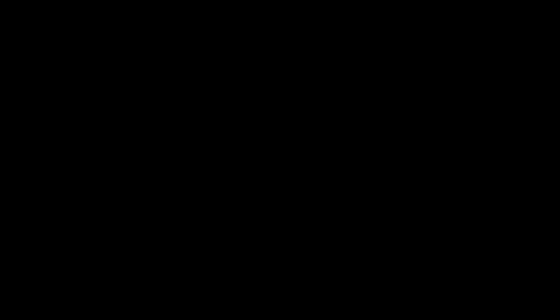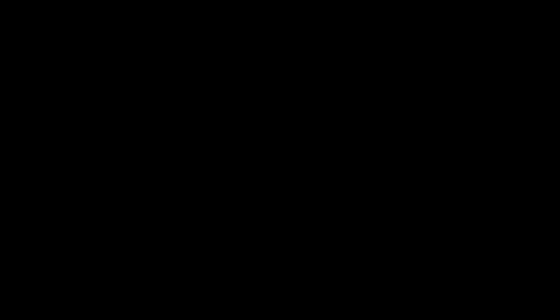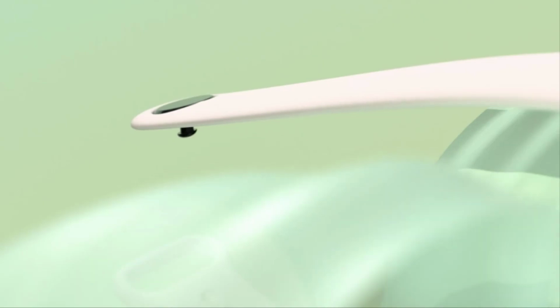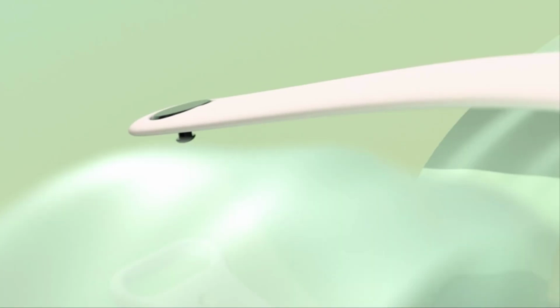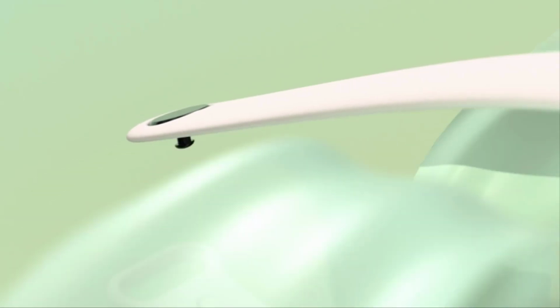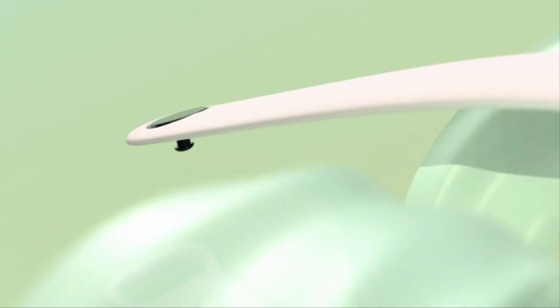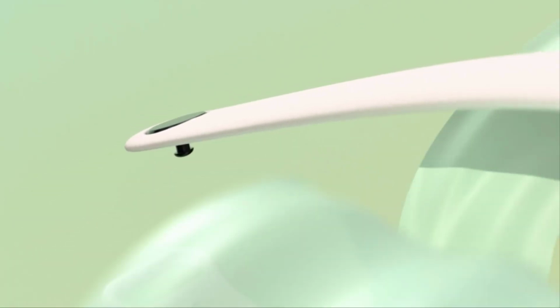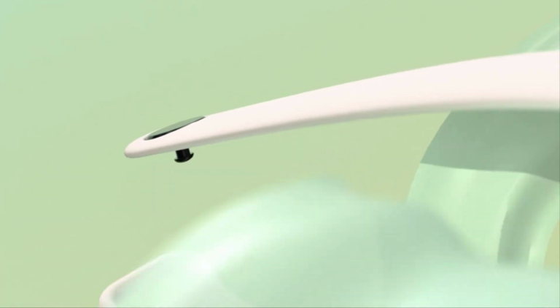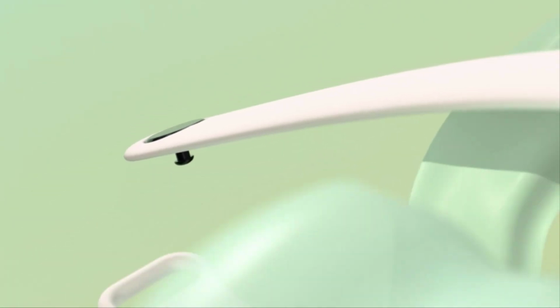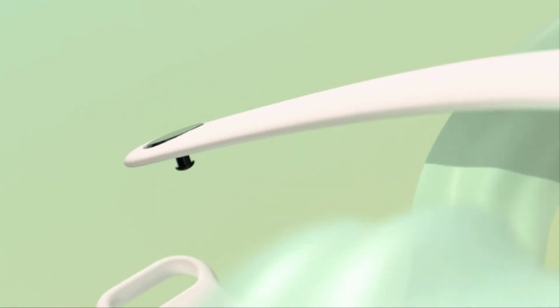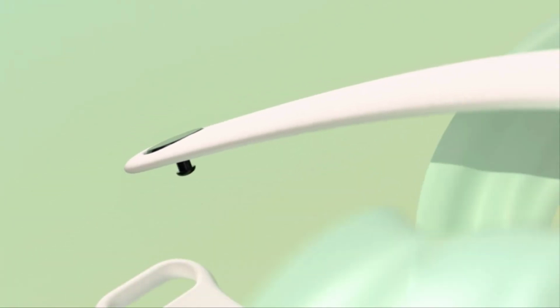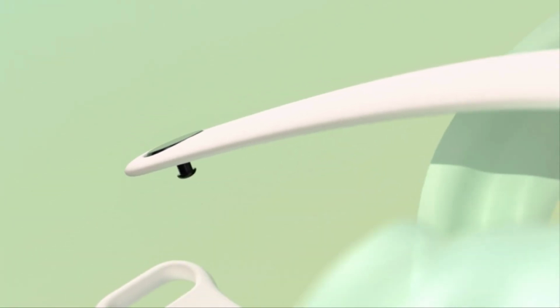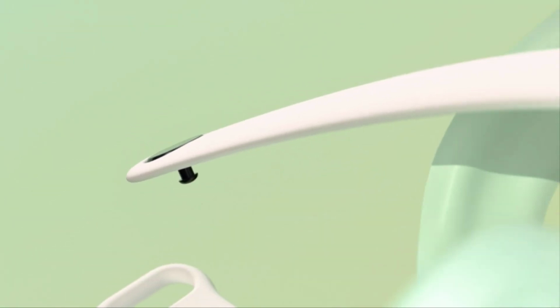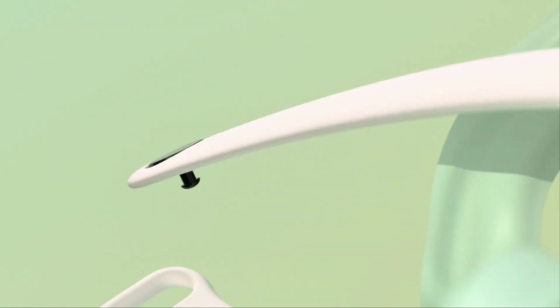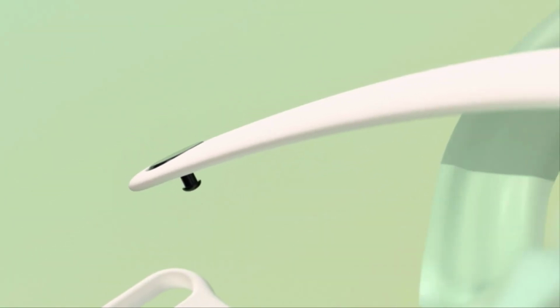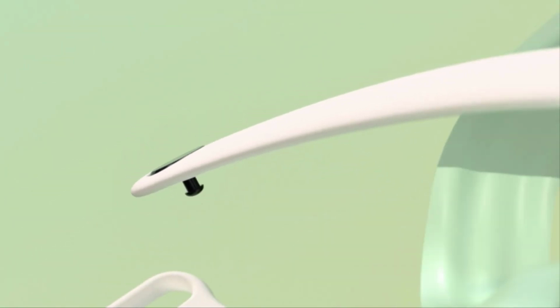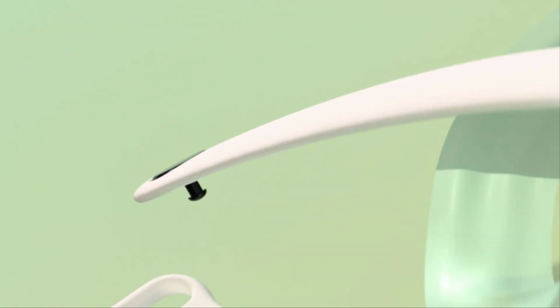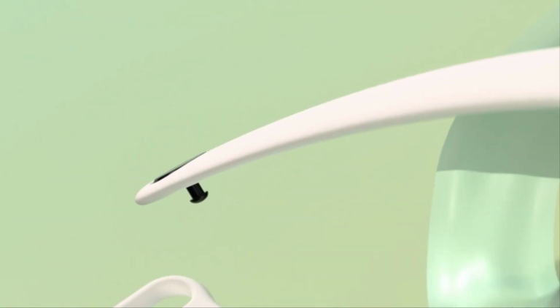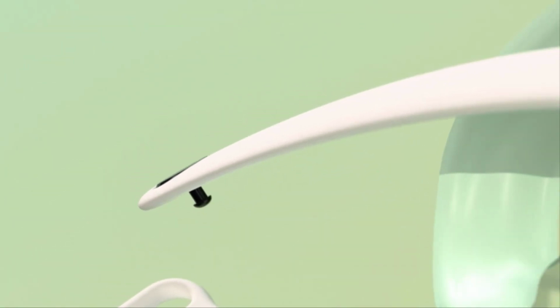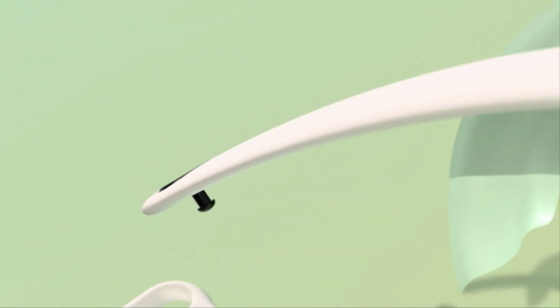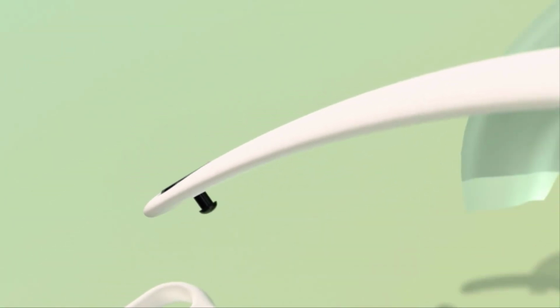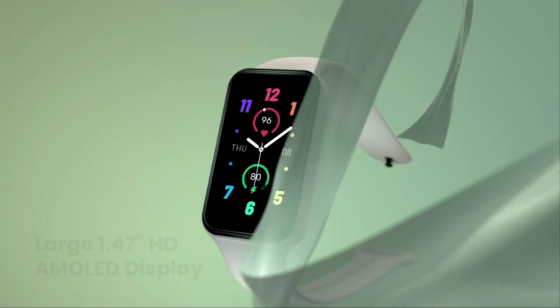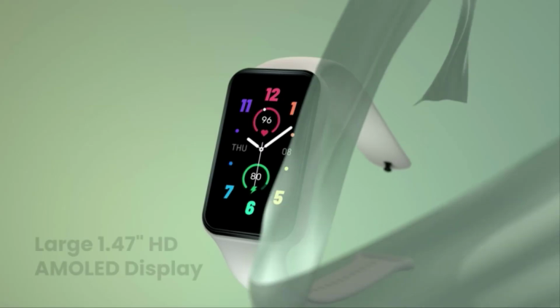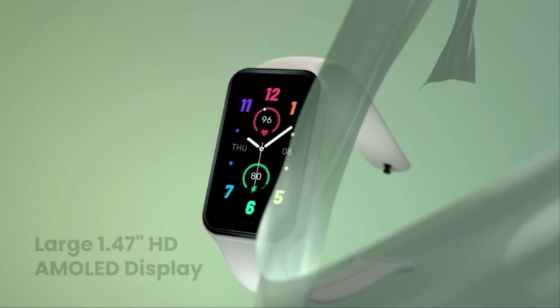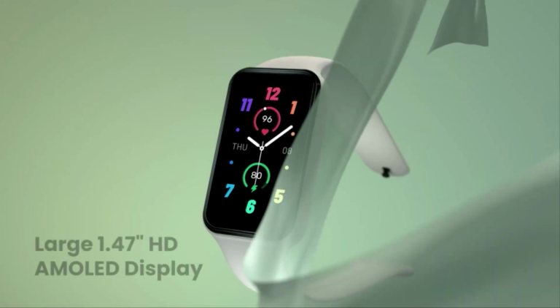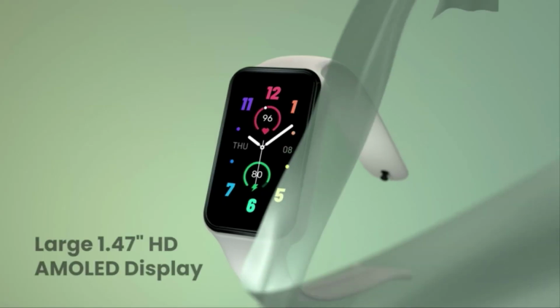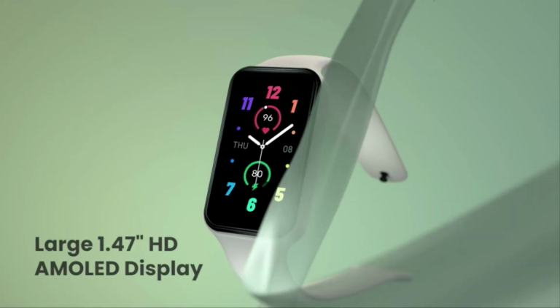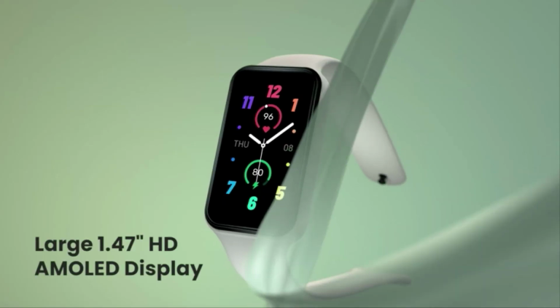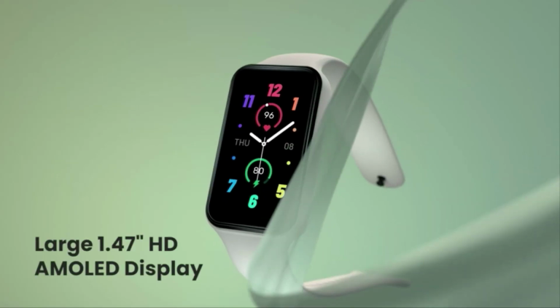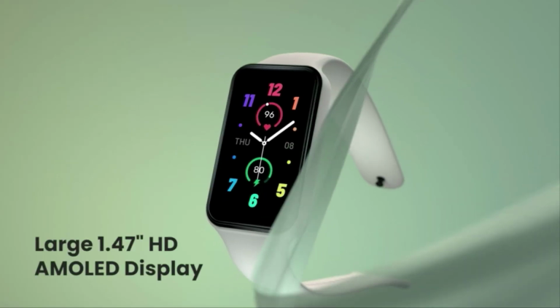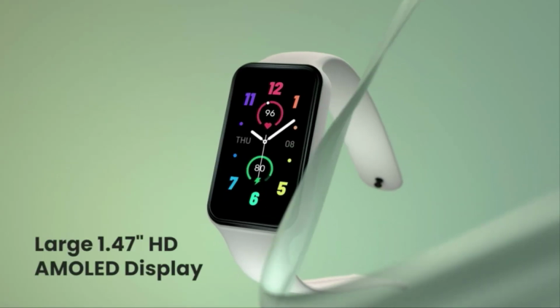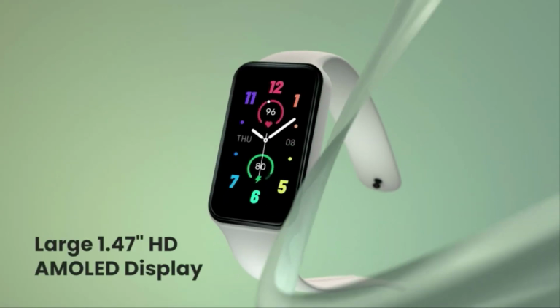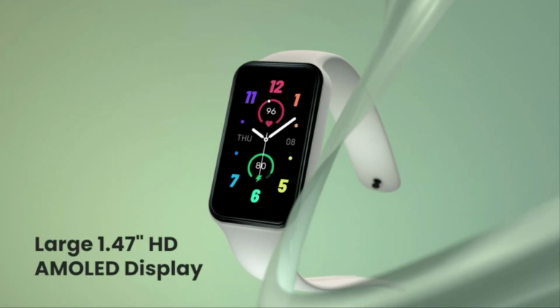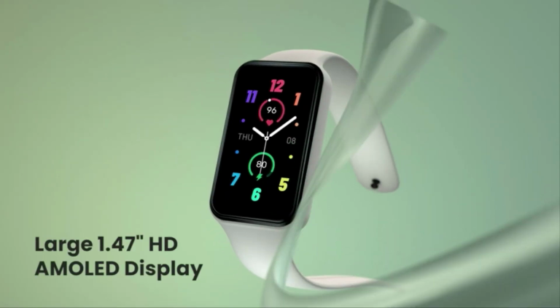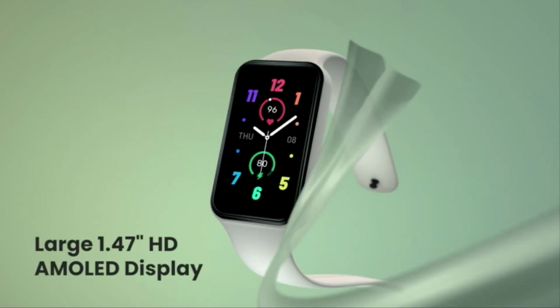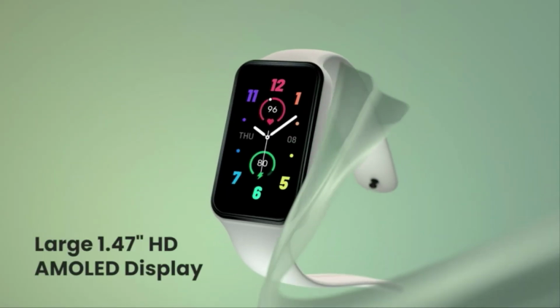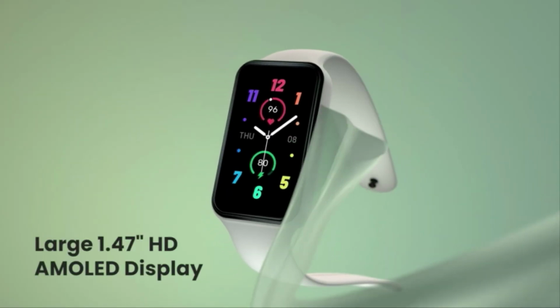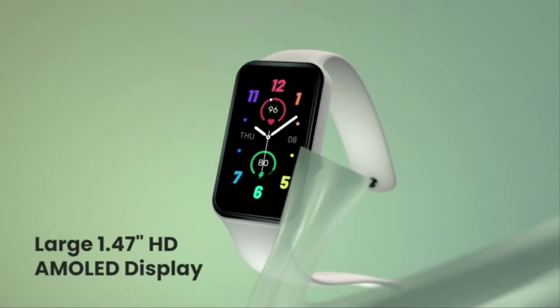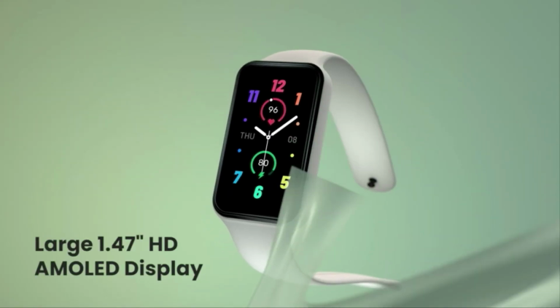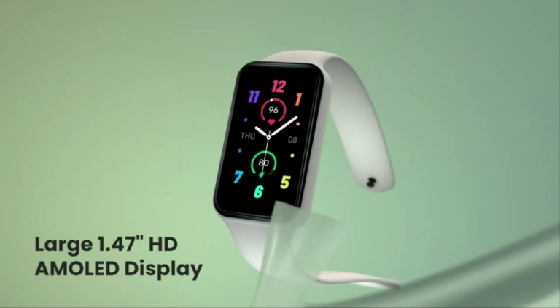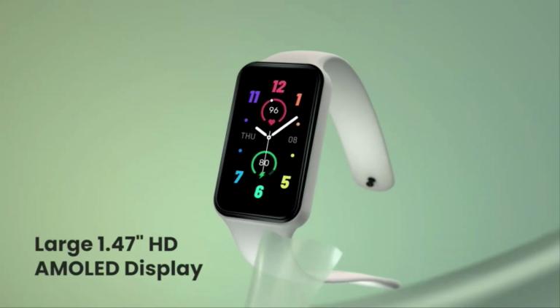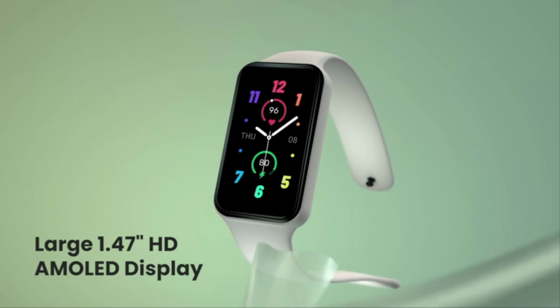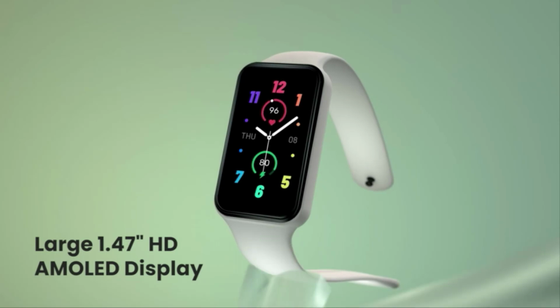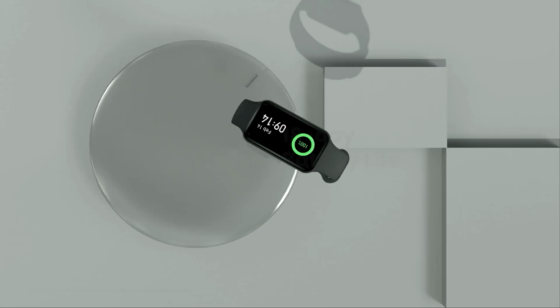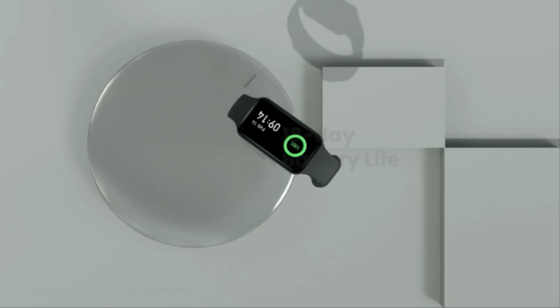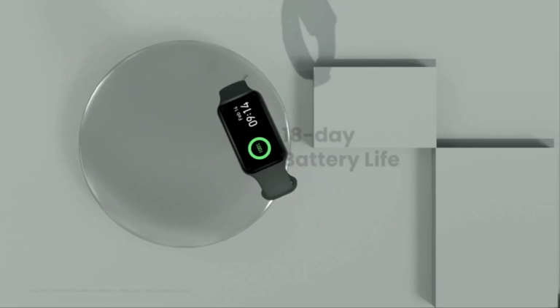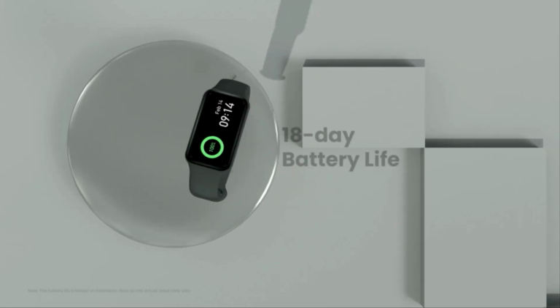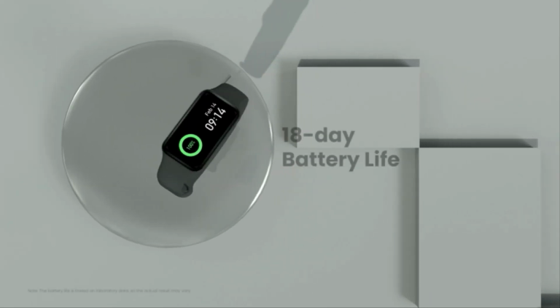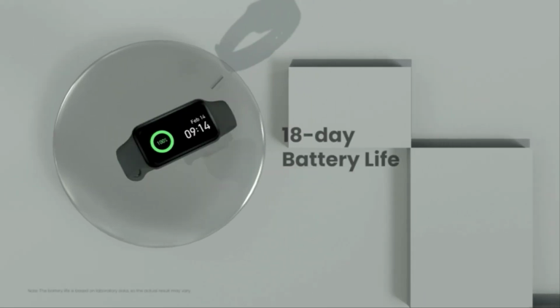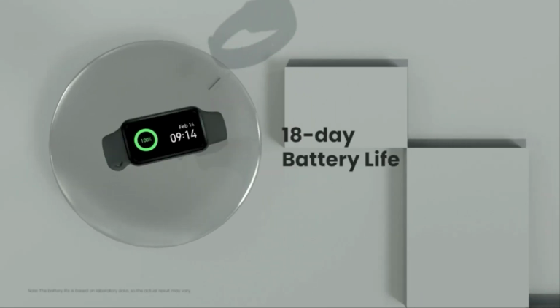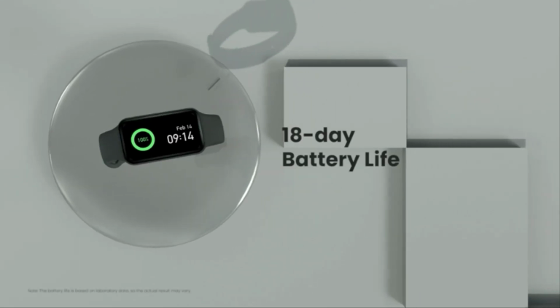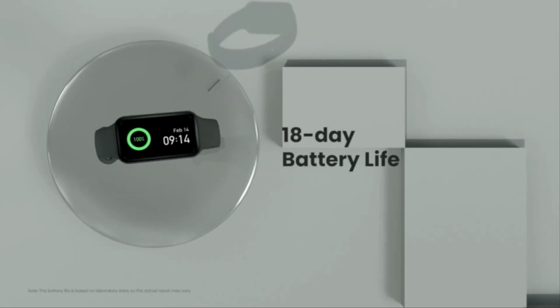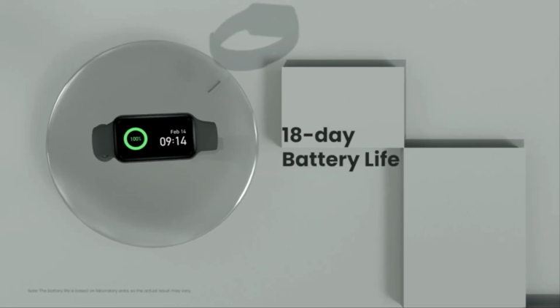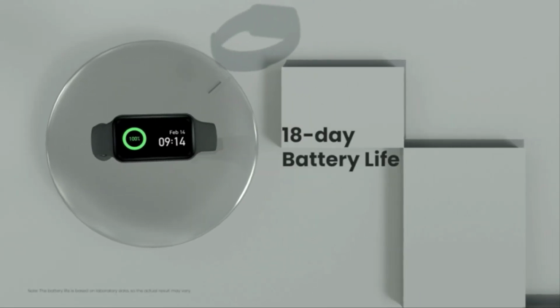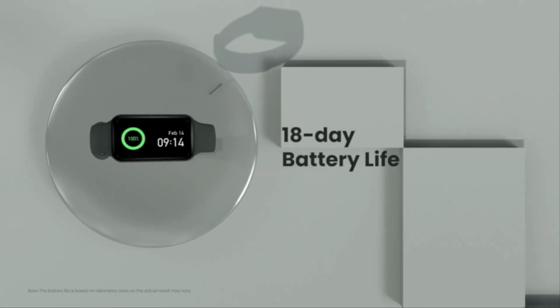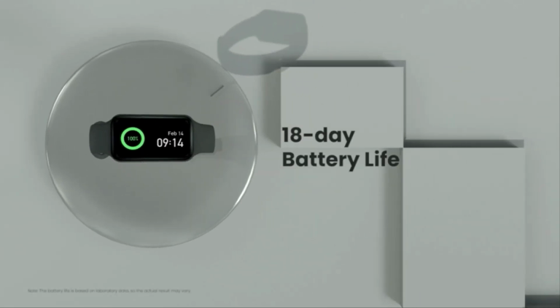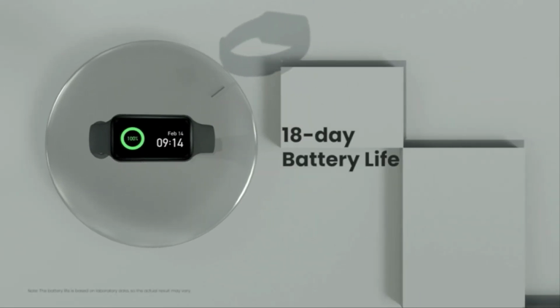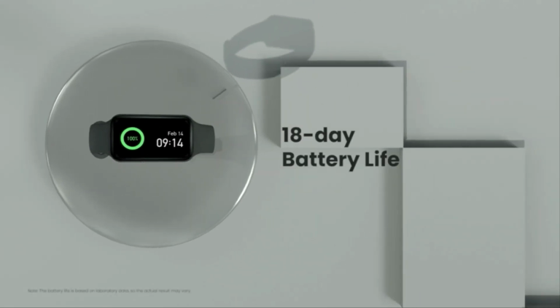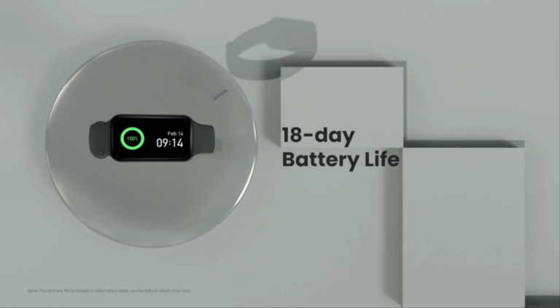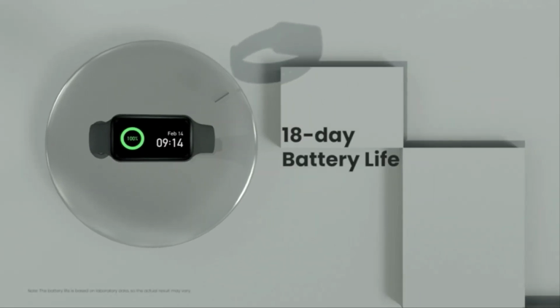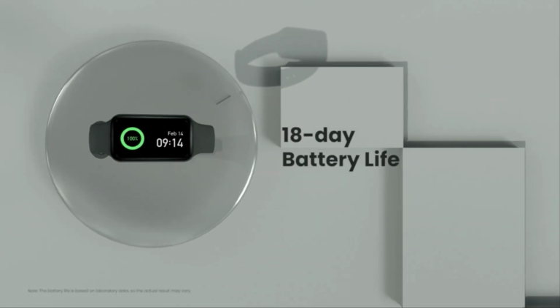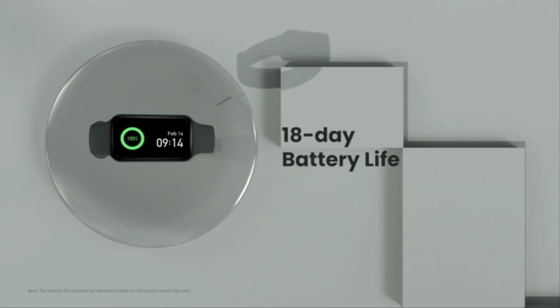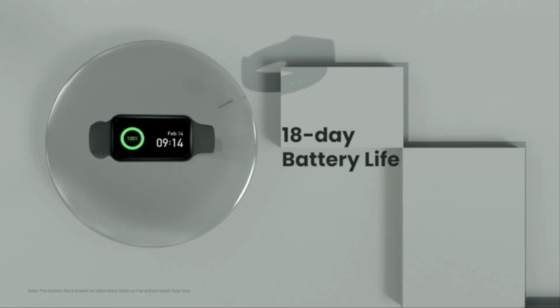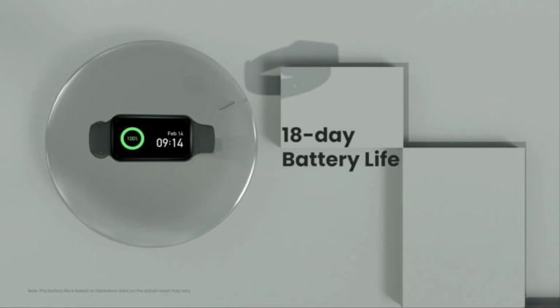Hey everyone, welcome back to reviewer win inspections. Today, I have something a little different for you: an honest product review.